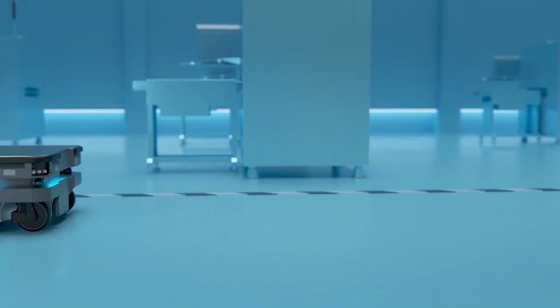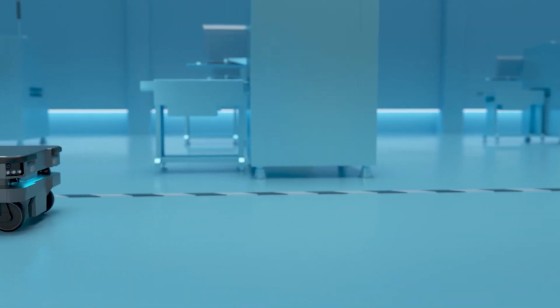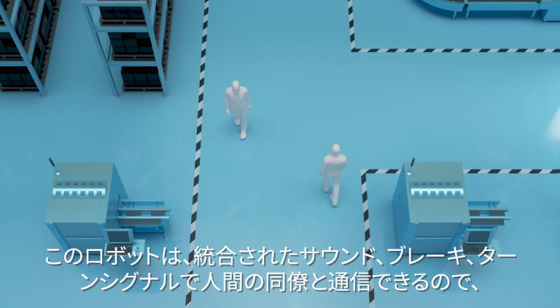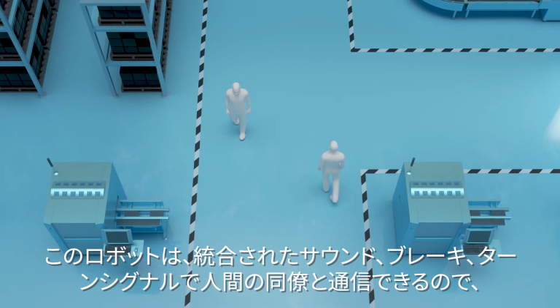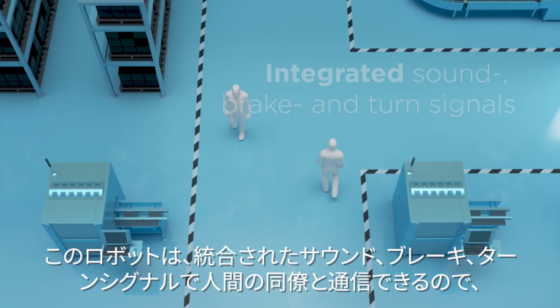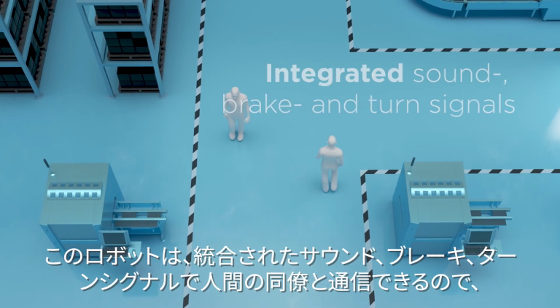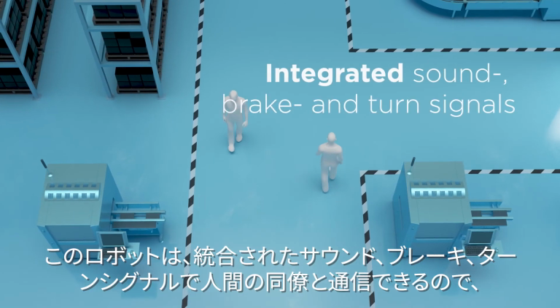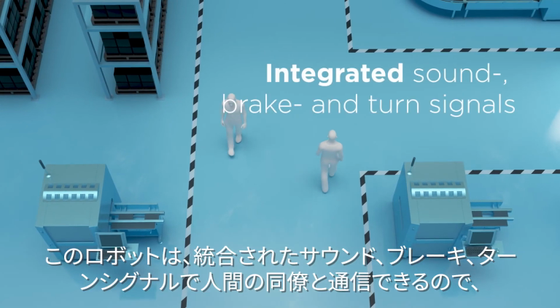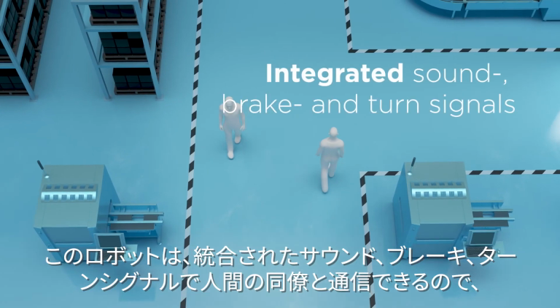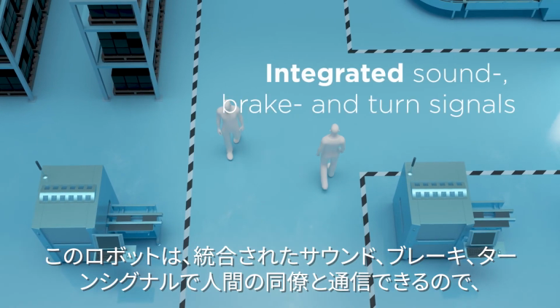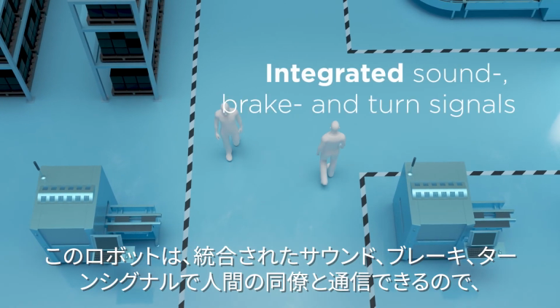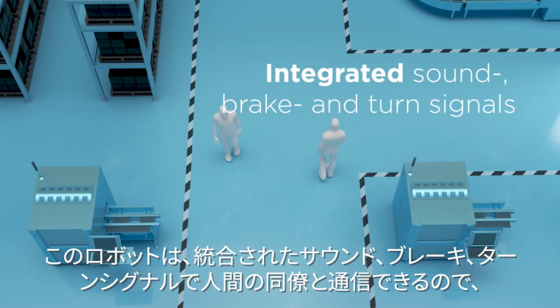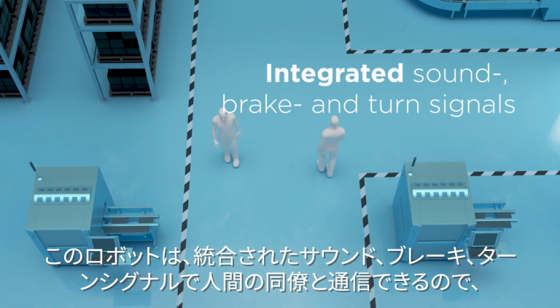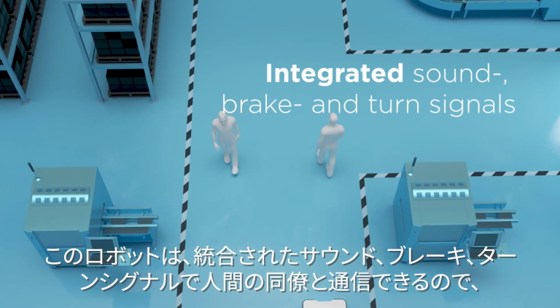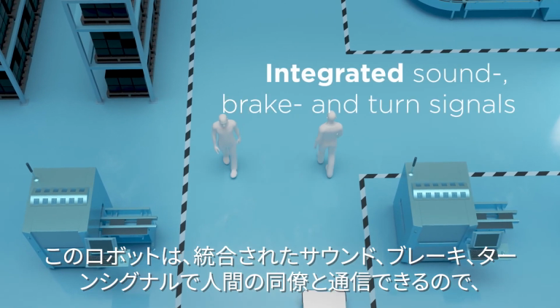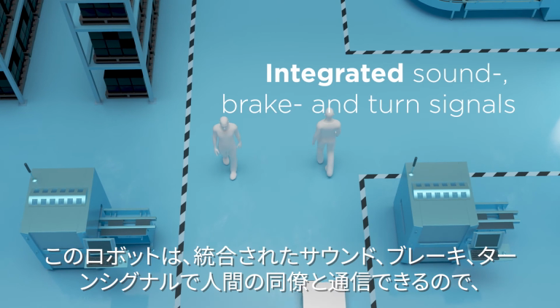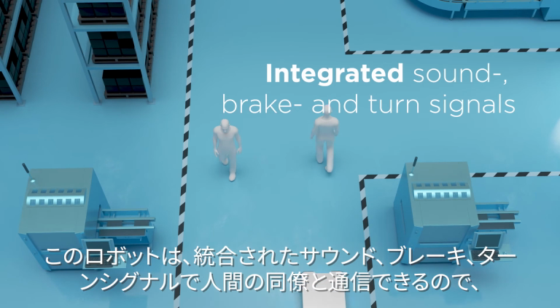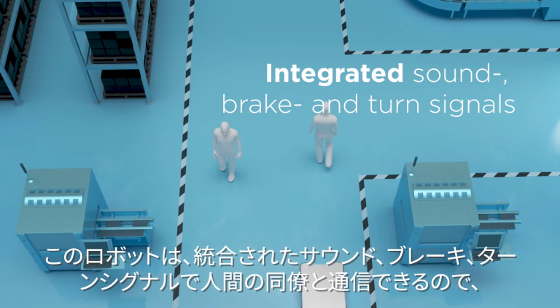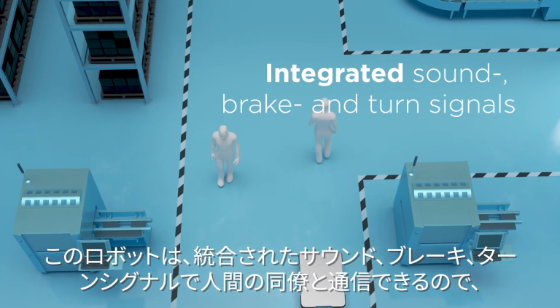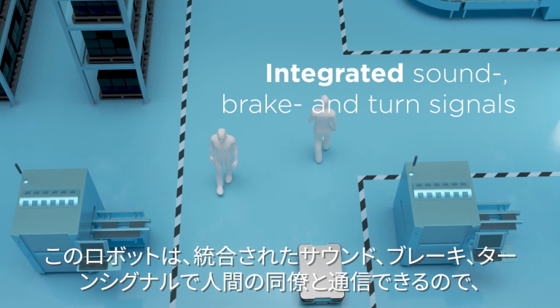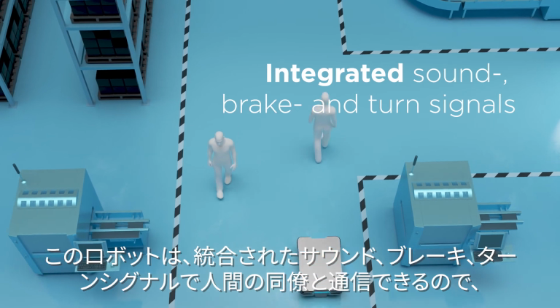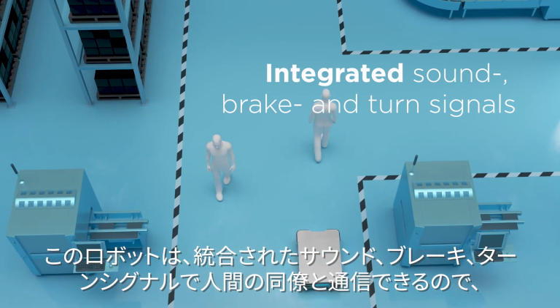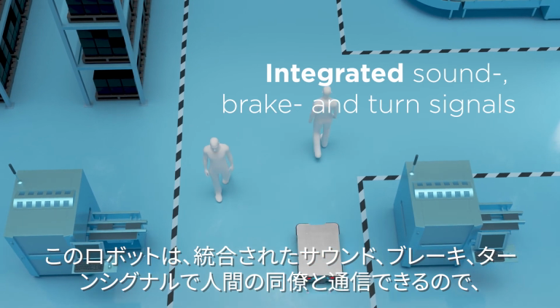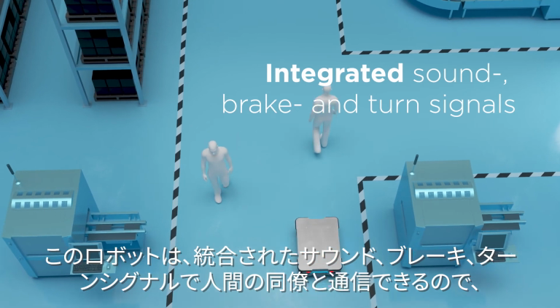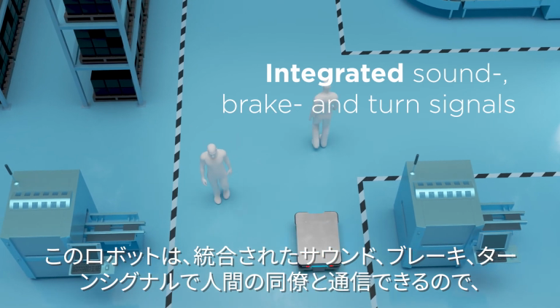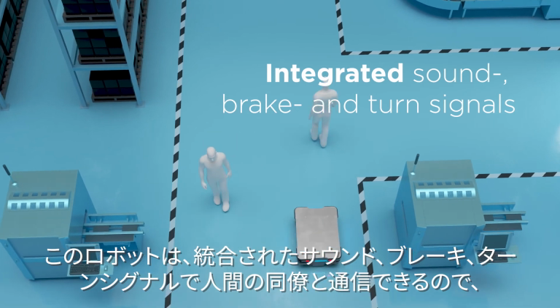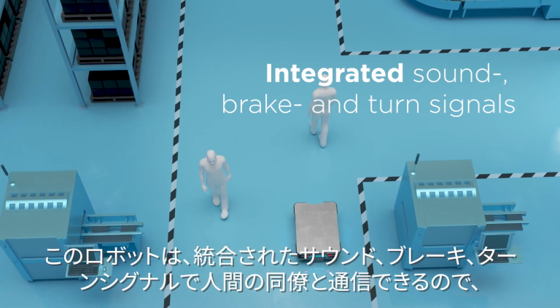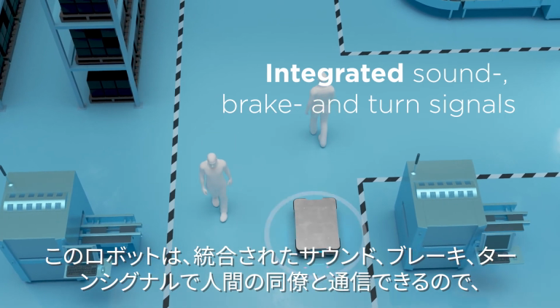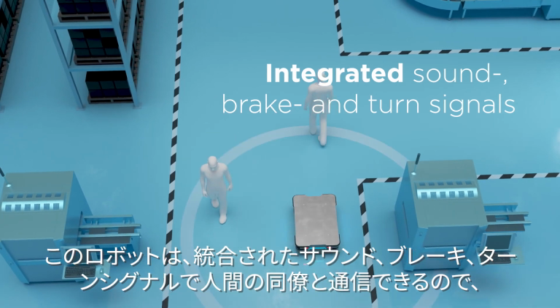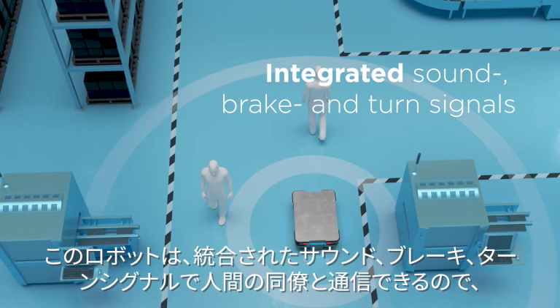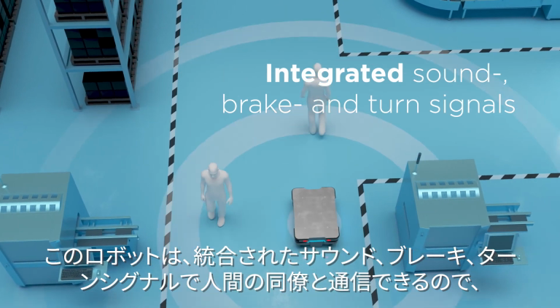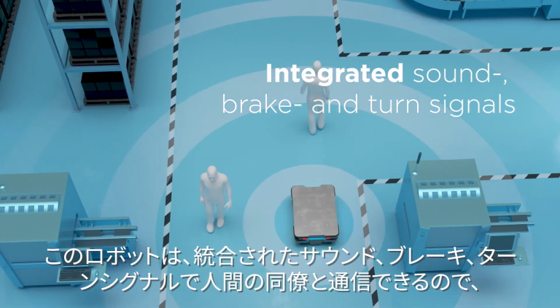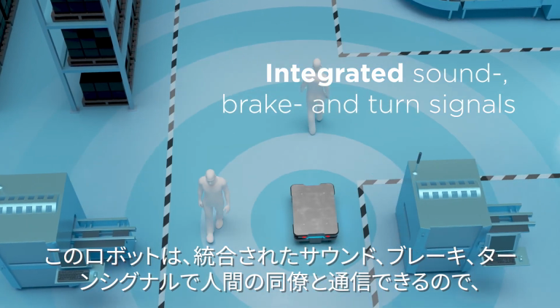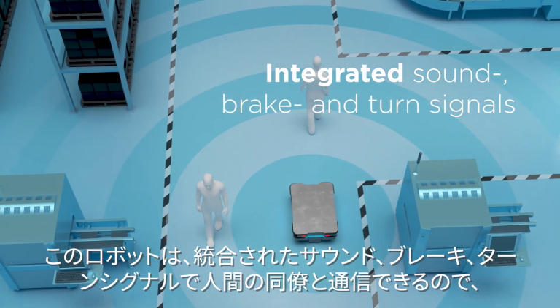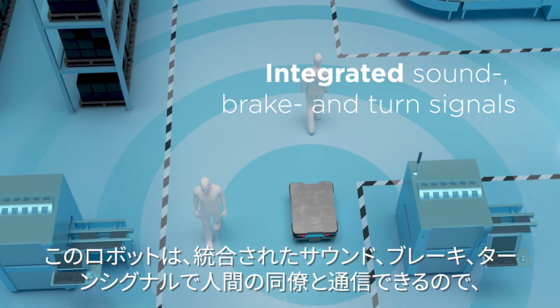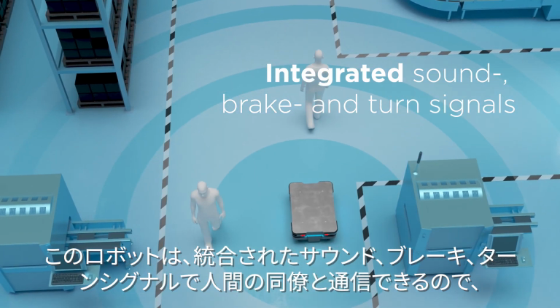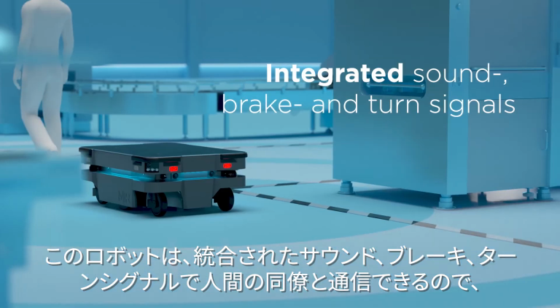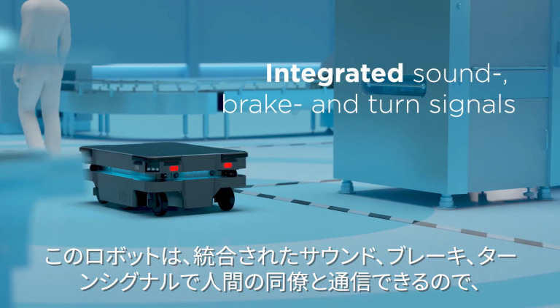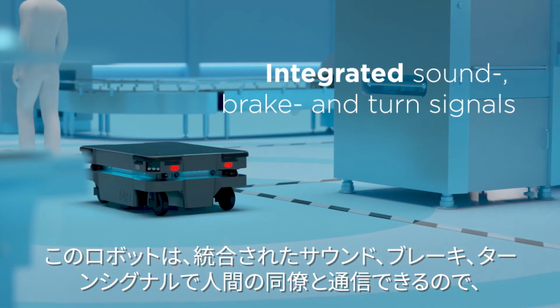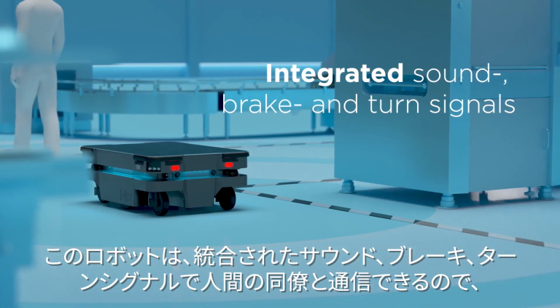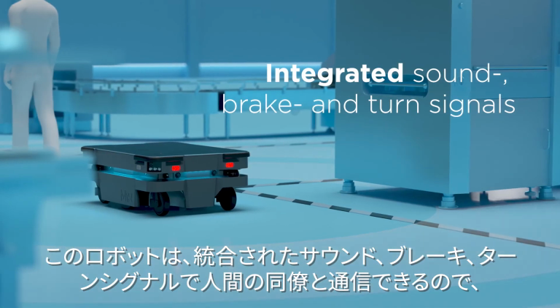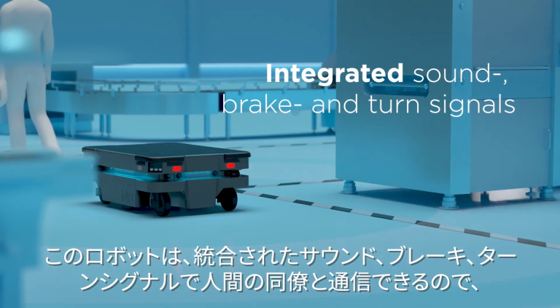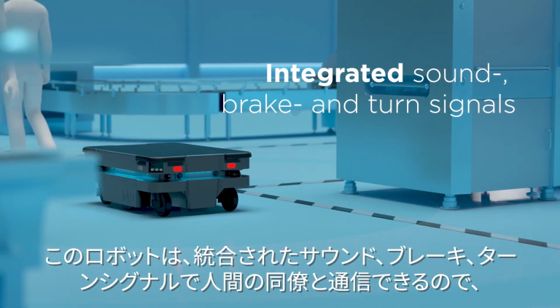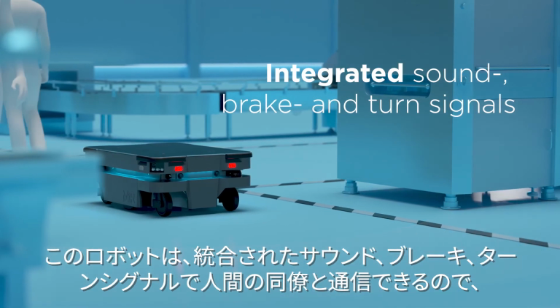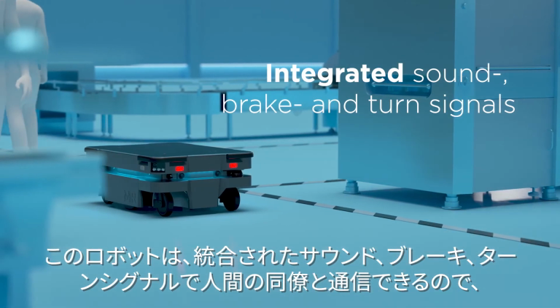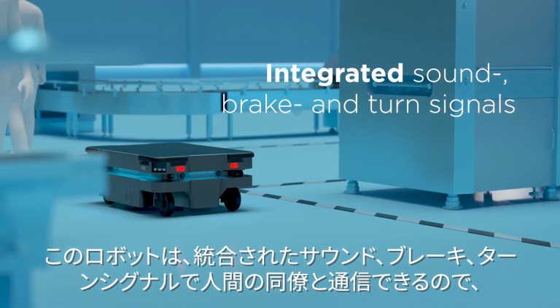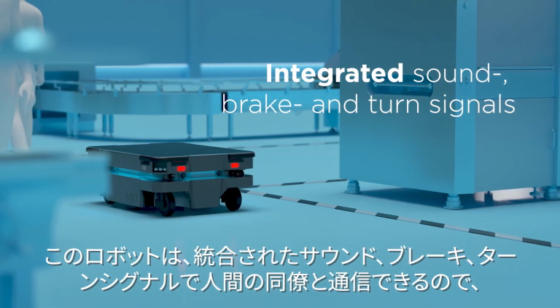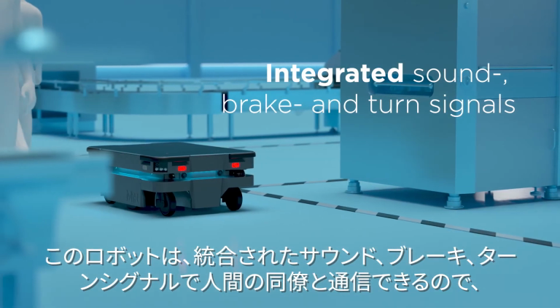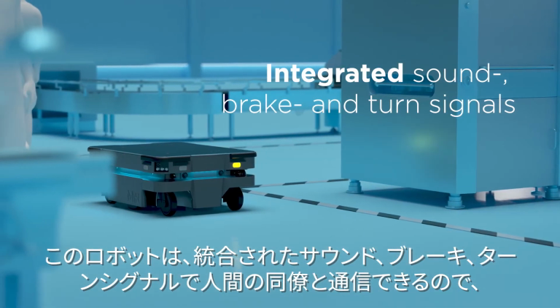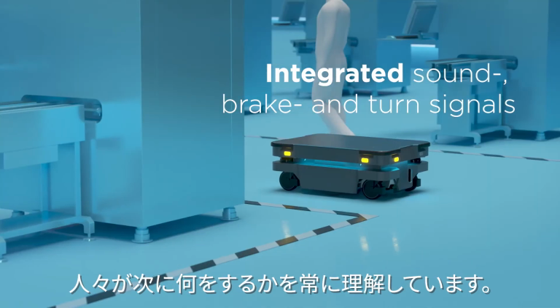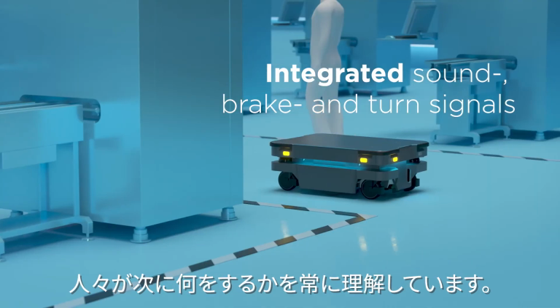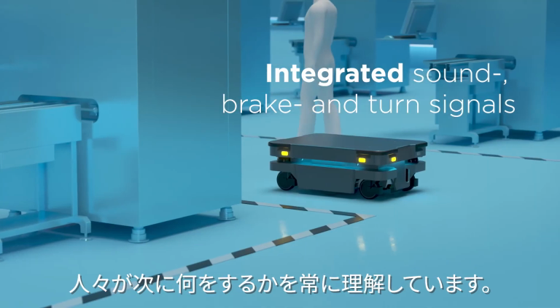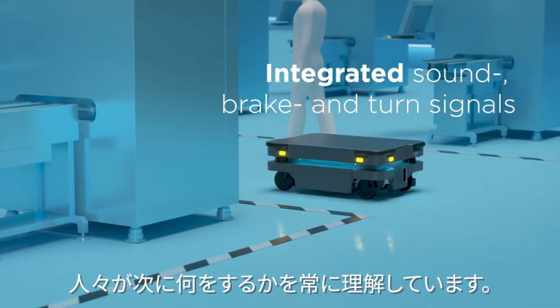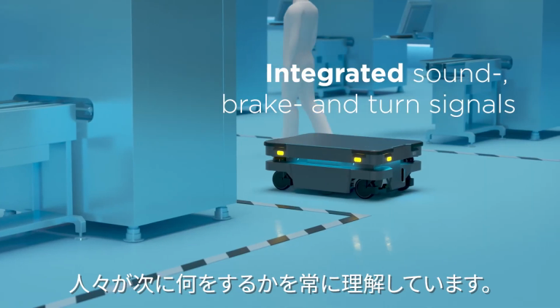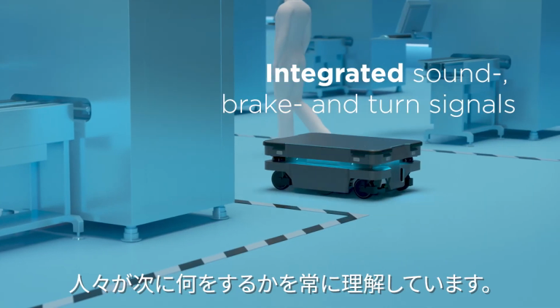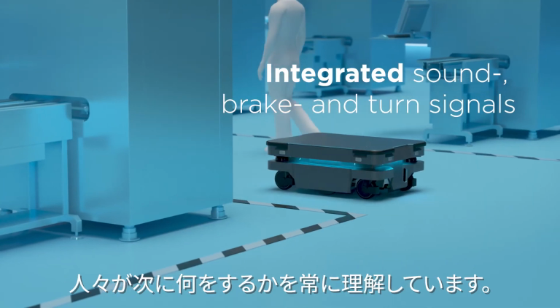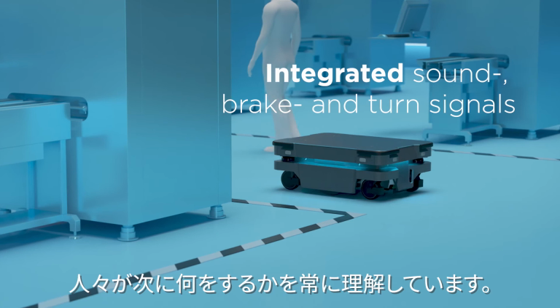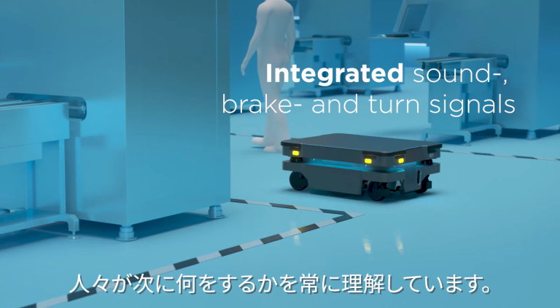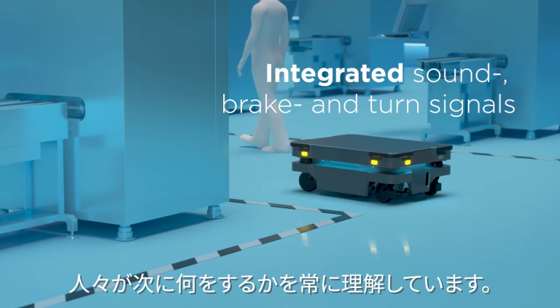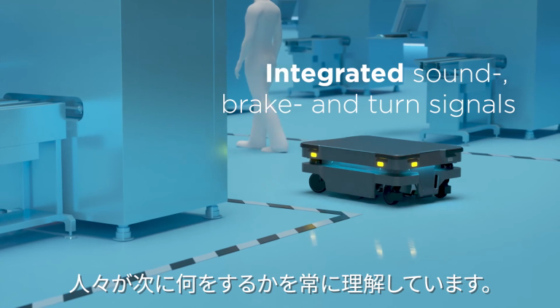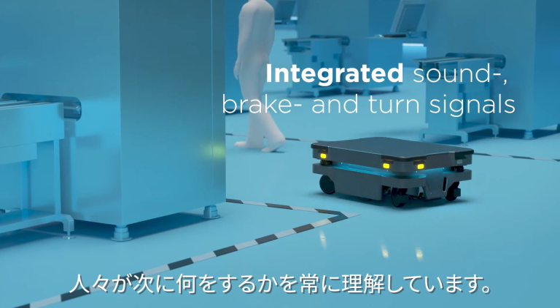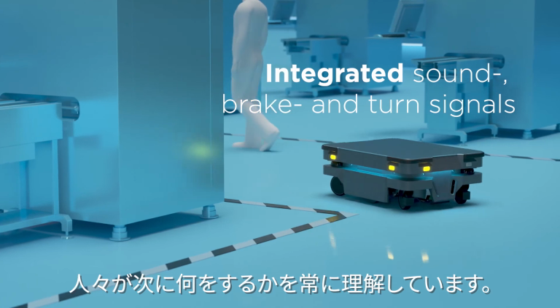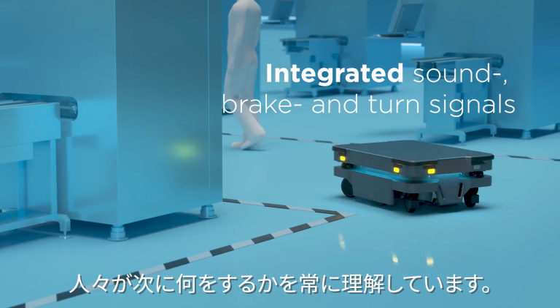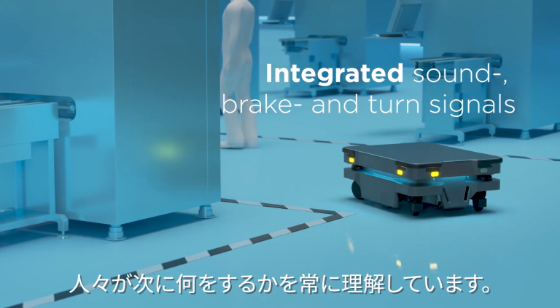The robot communicates with its human colleagues with integrated sound, brake, and turn signals, so people always know what it will do next.